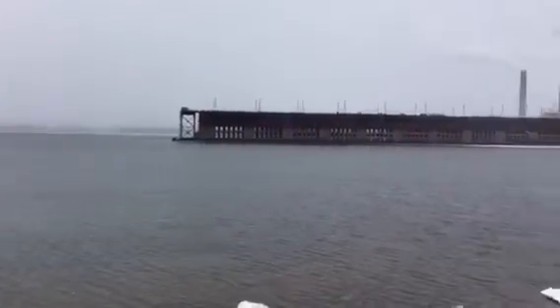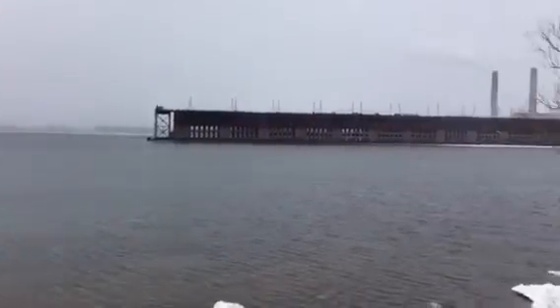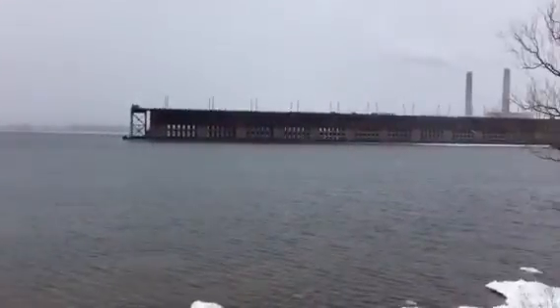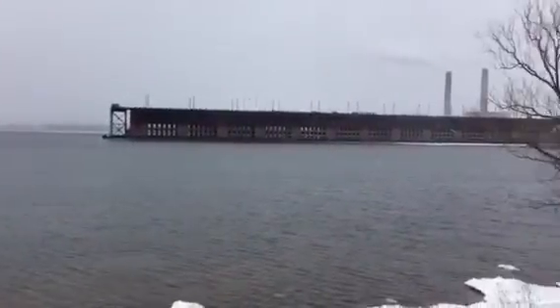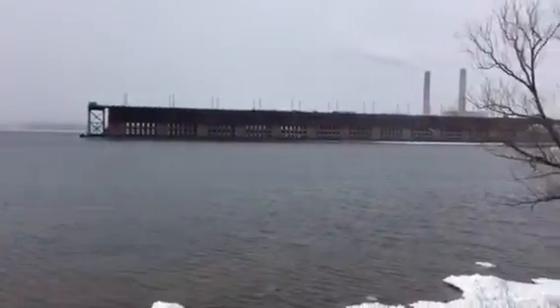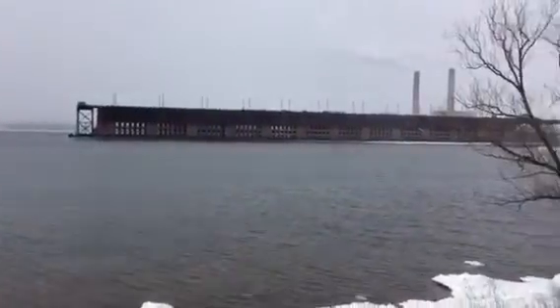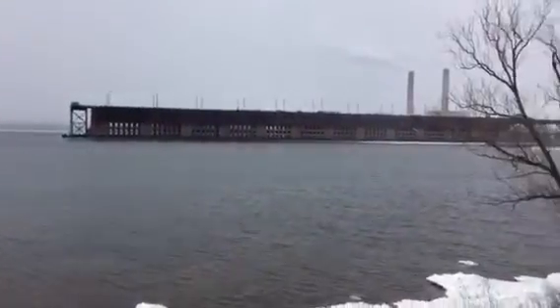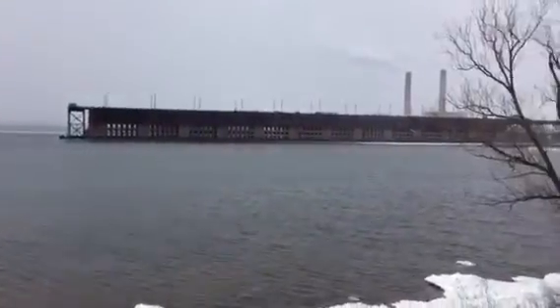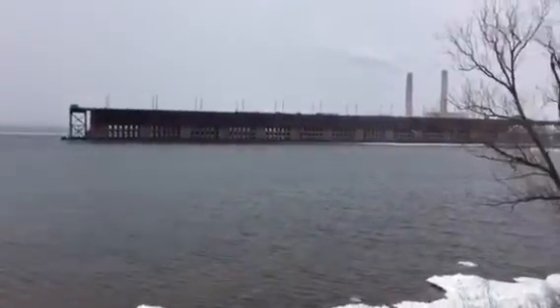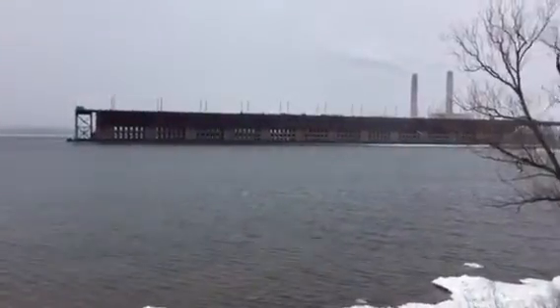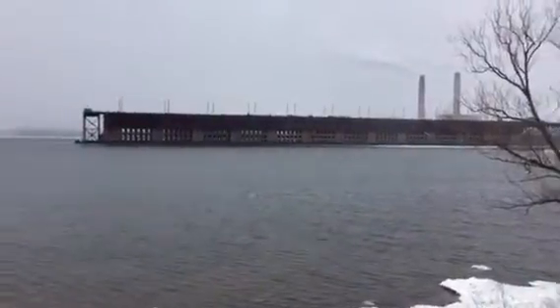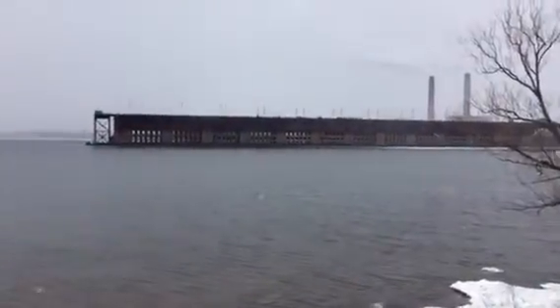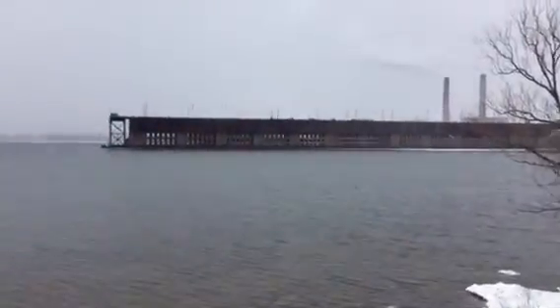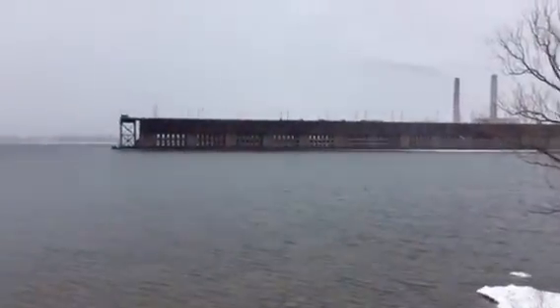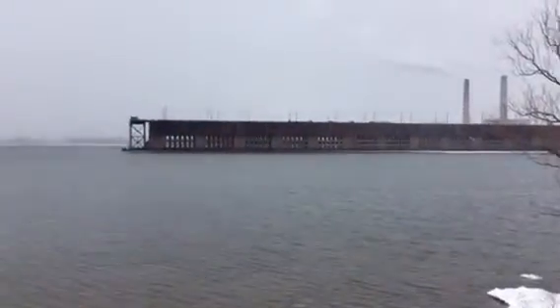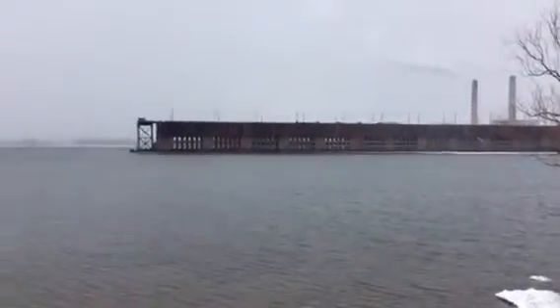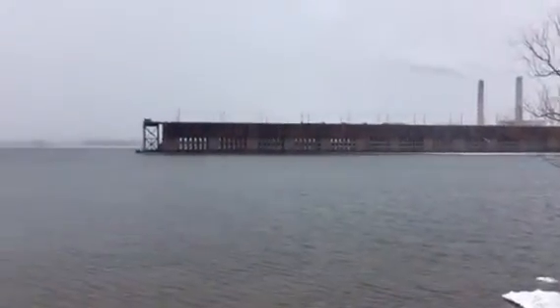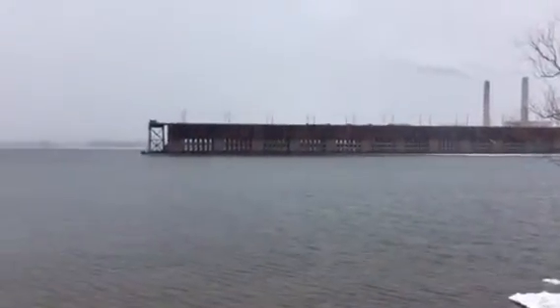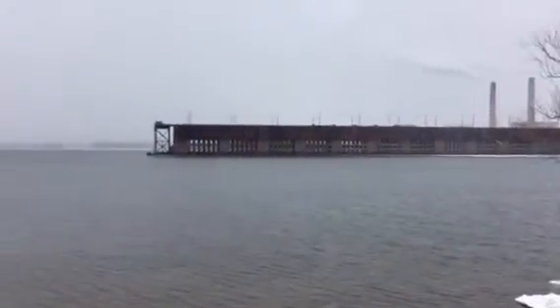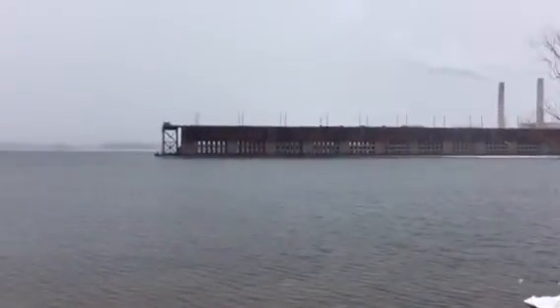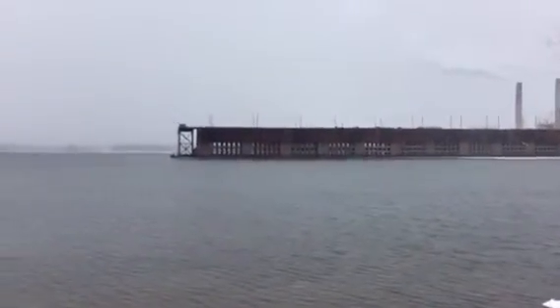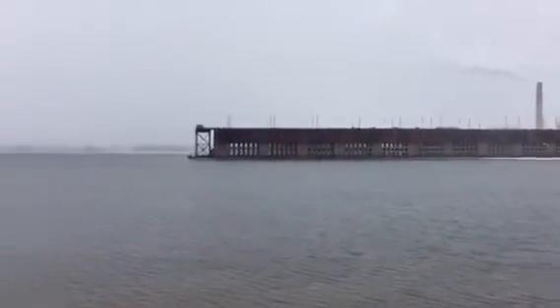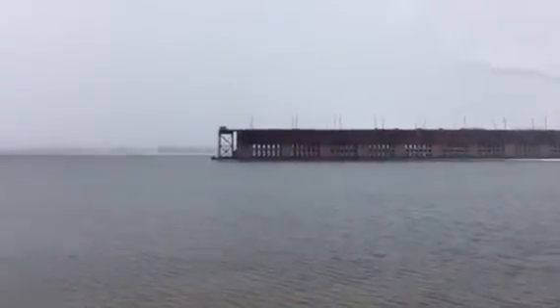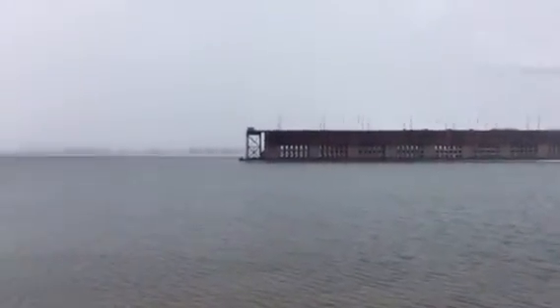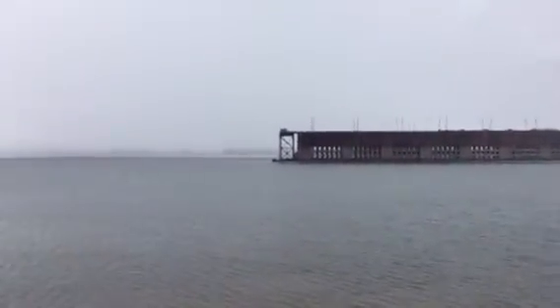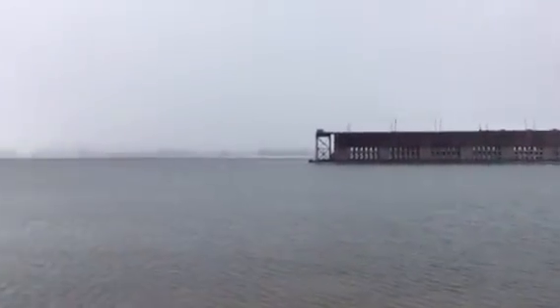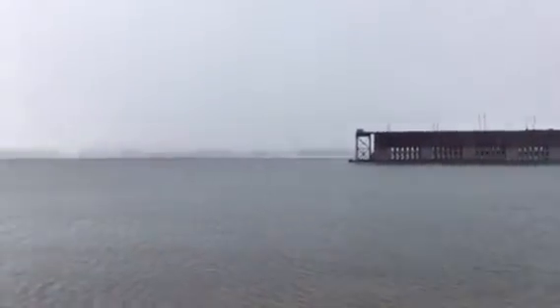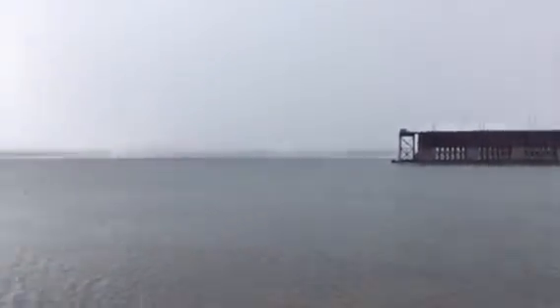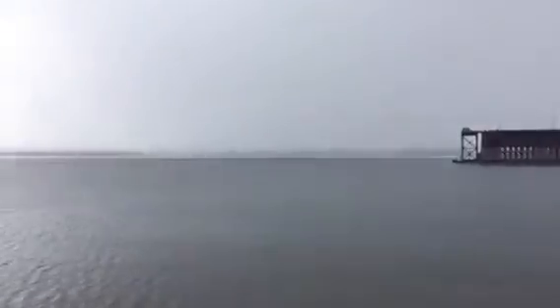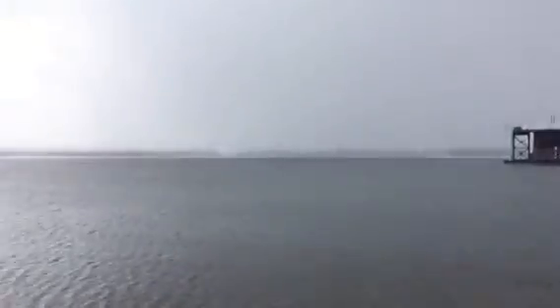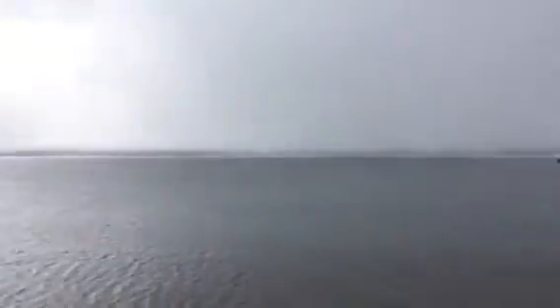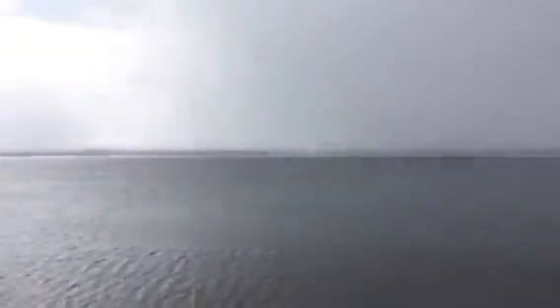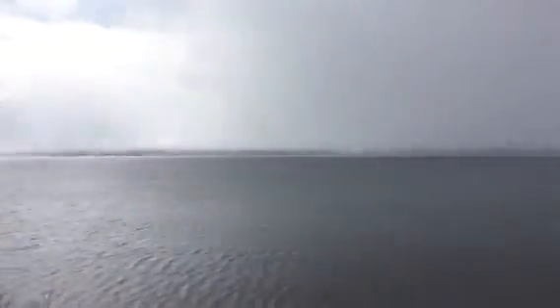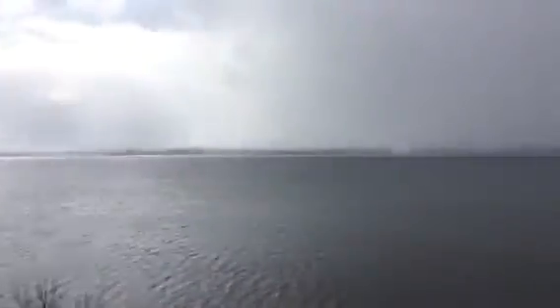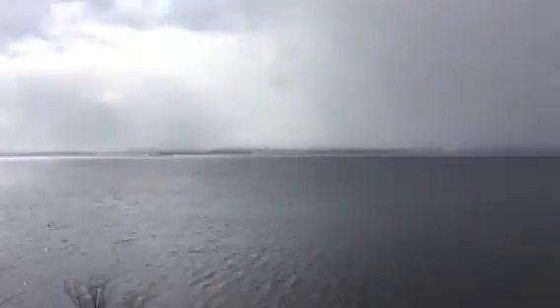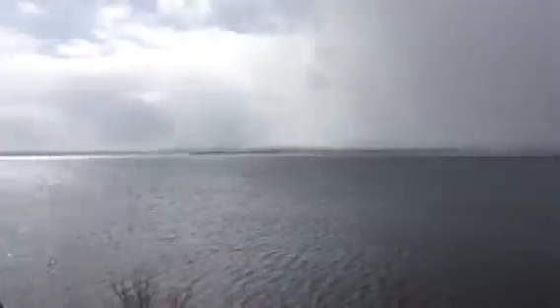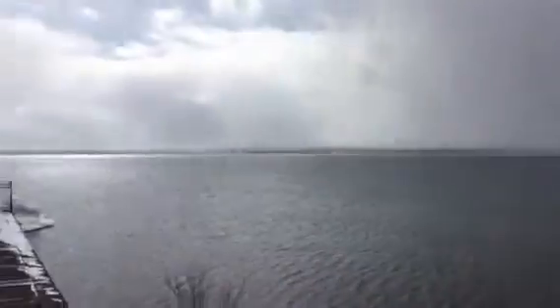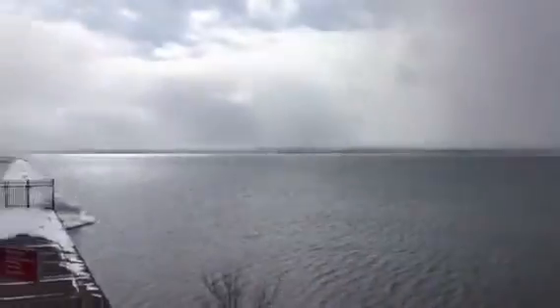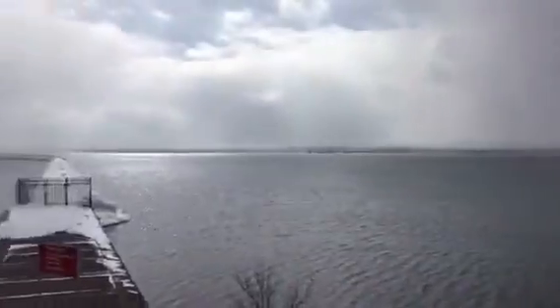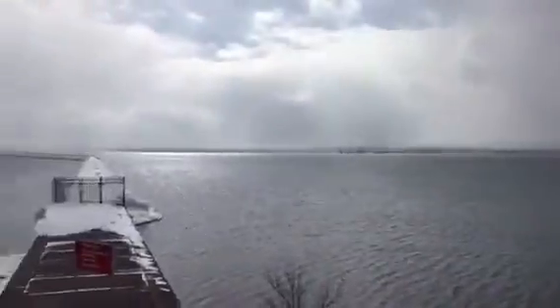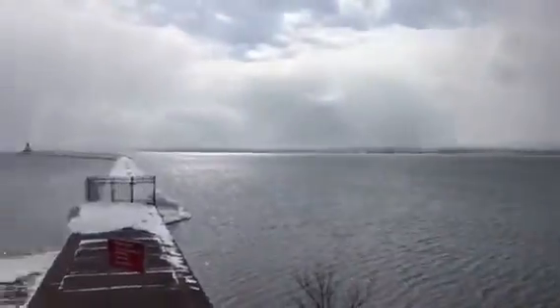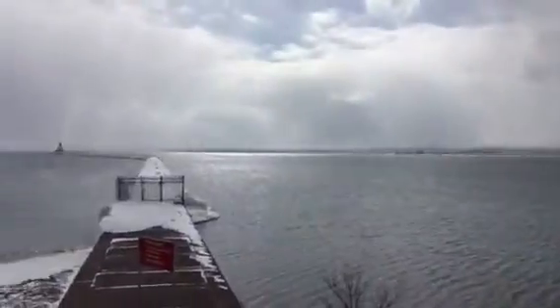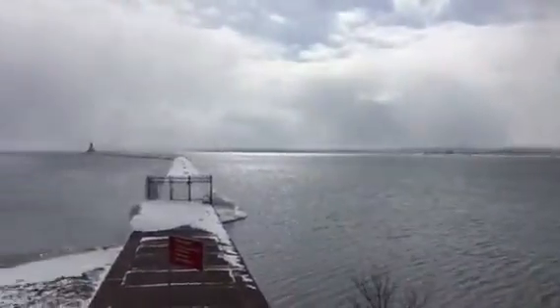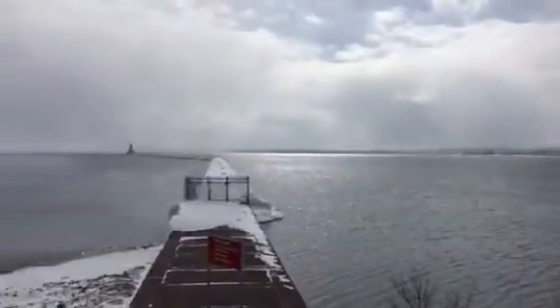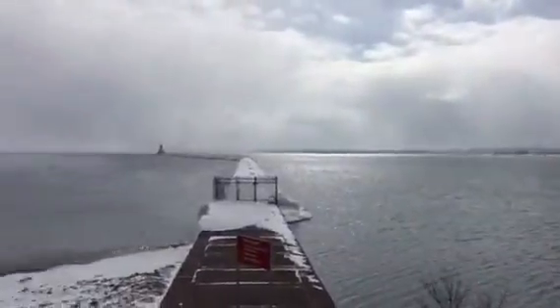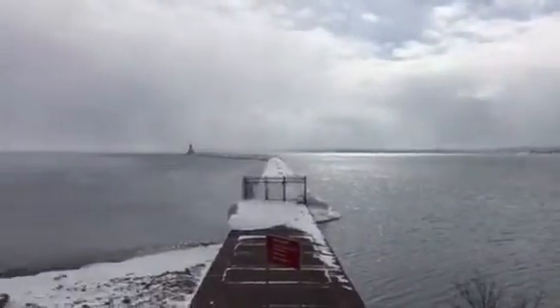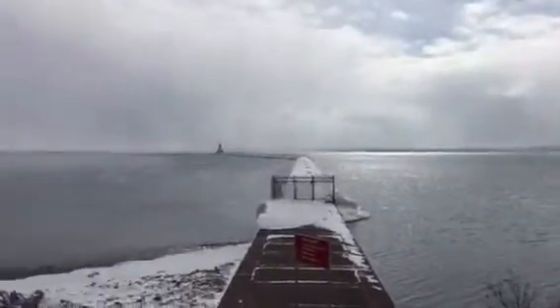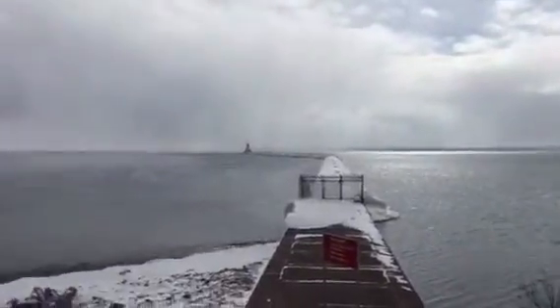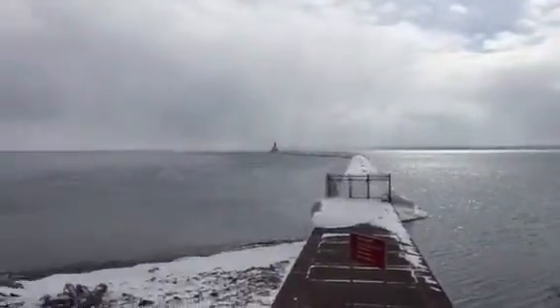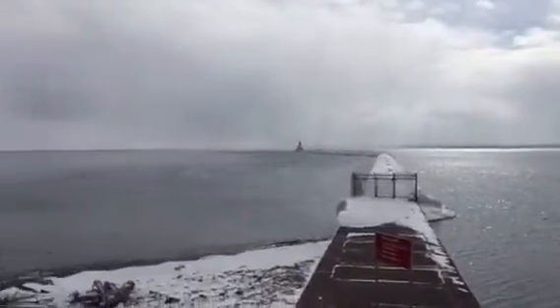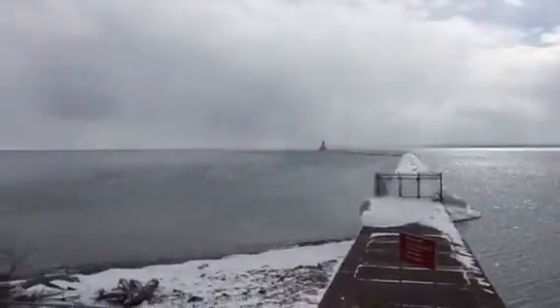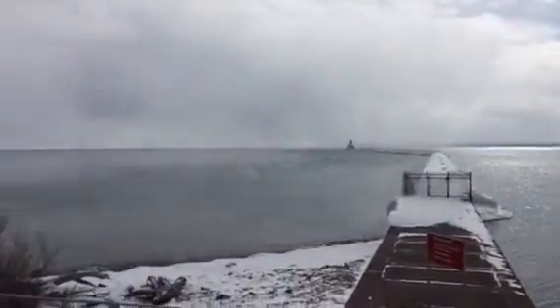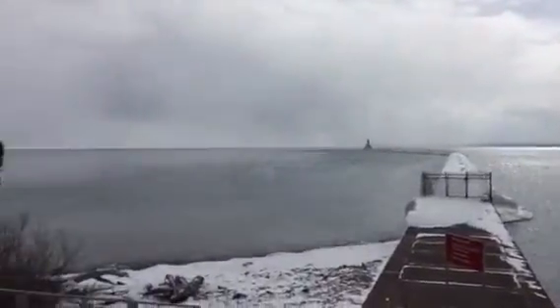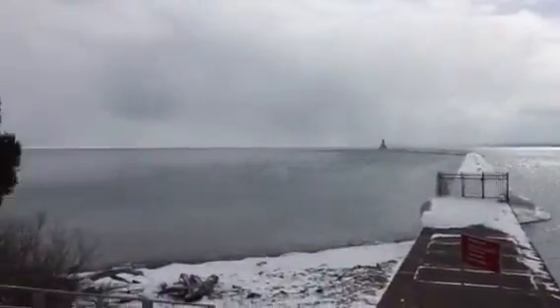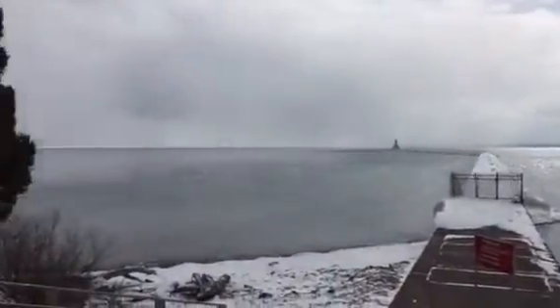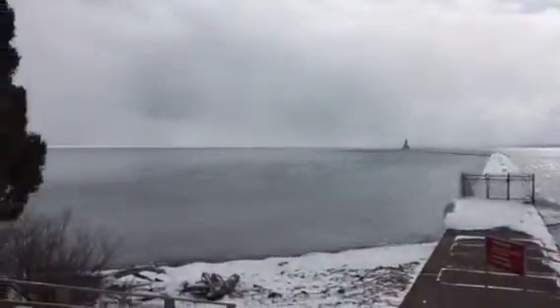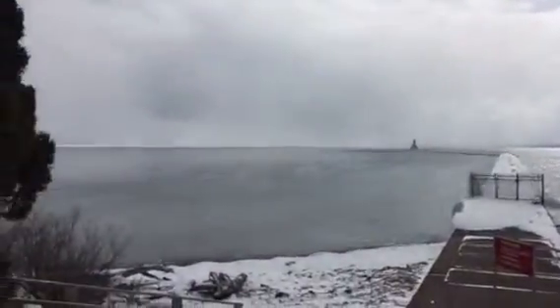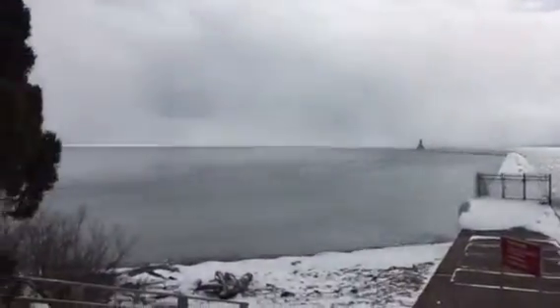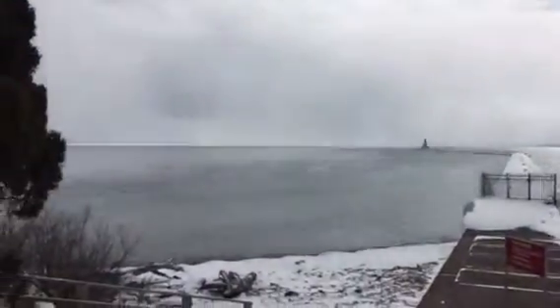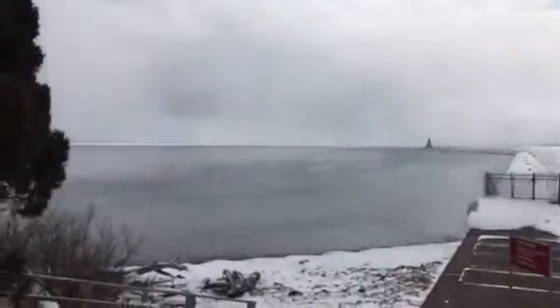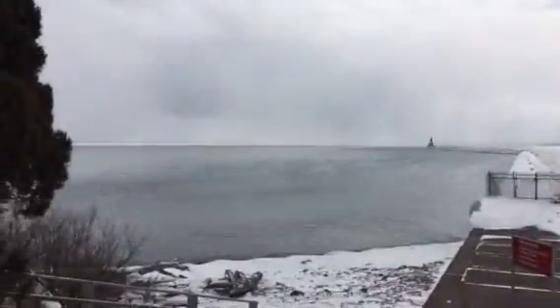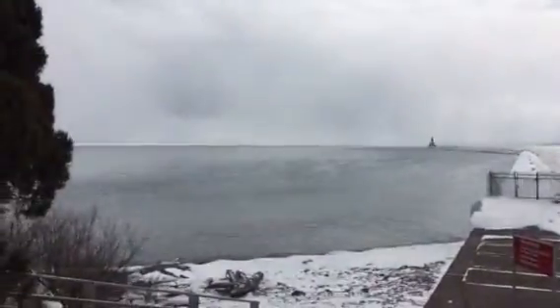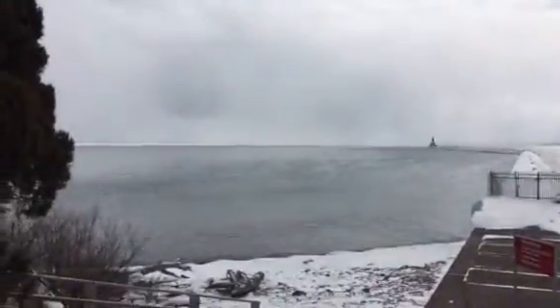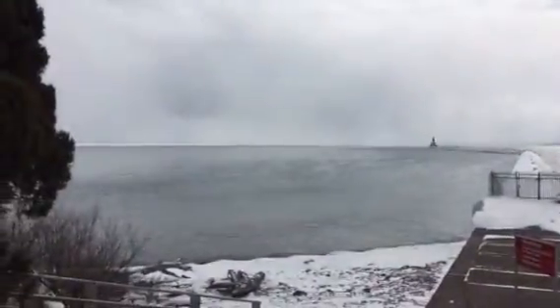Again, it's a beautiful day in Marquette. March 12, 2017.